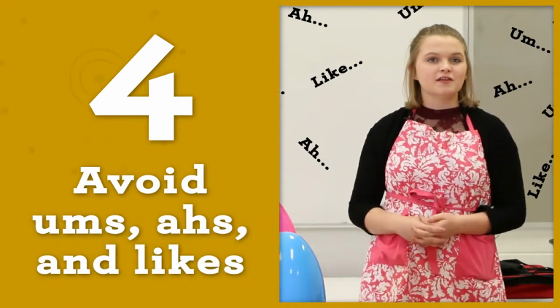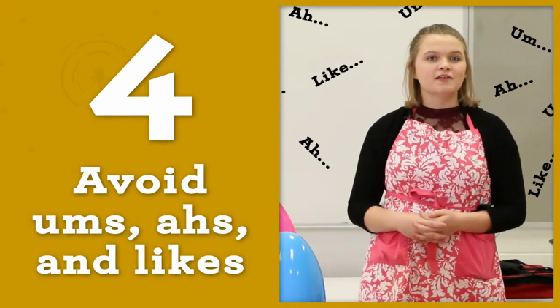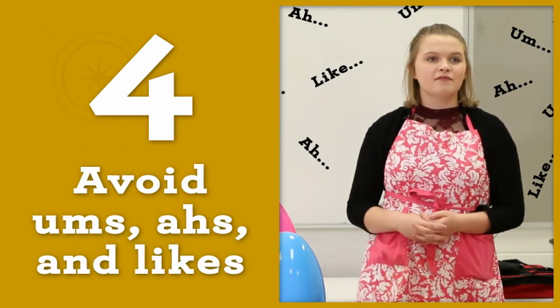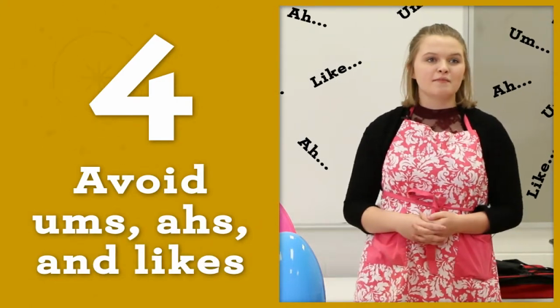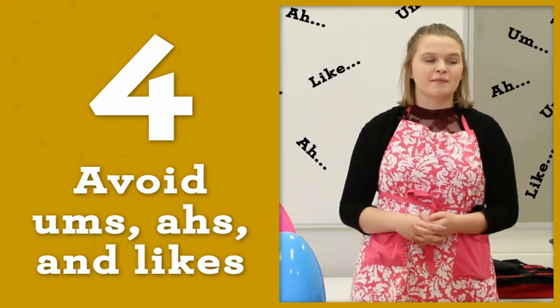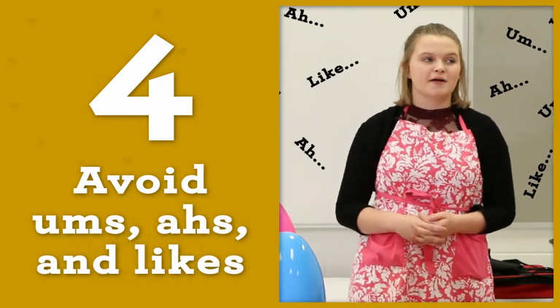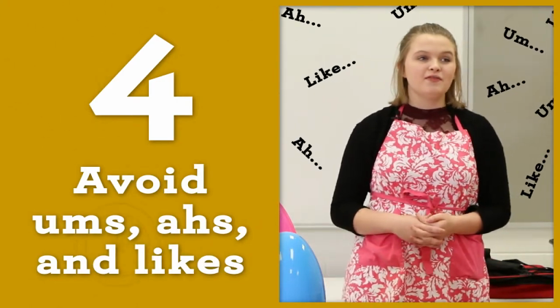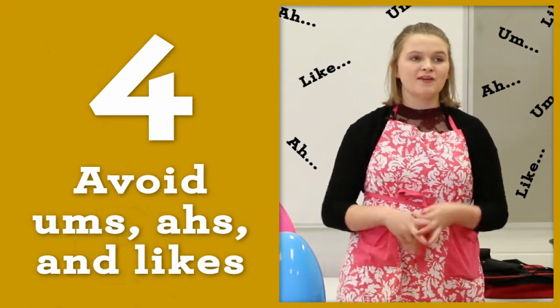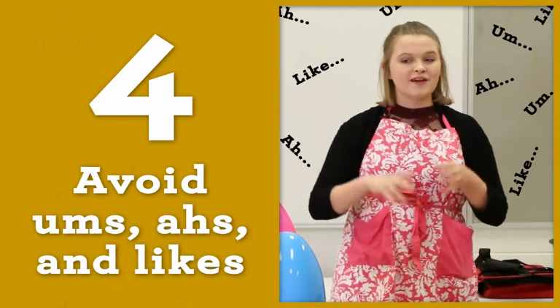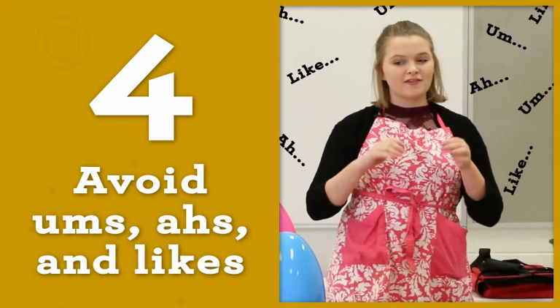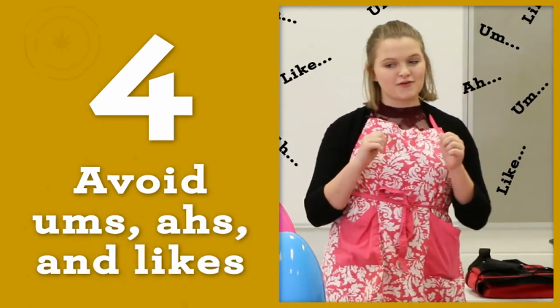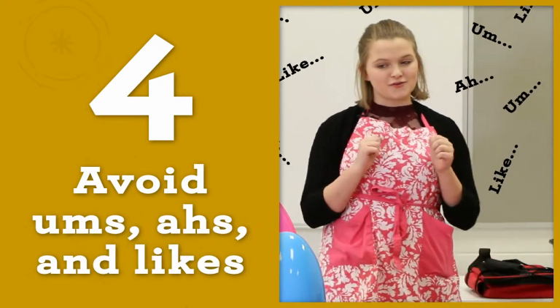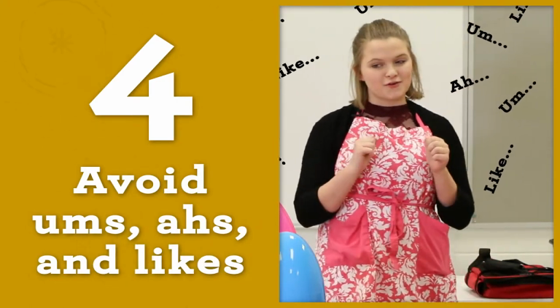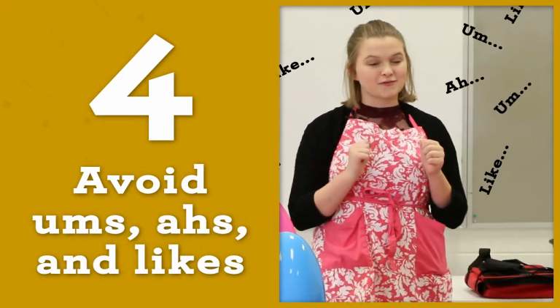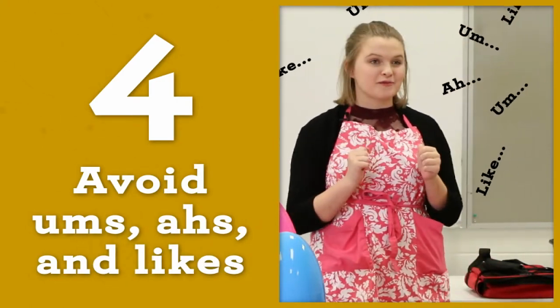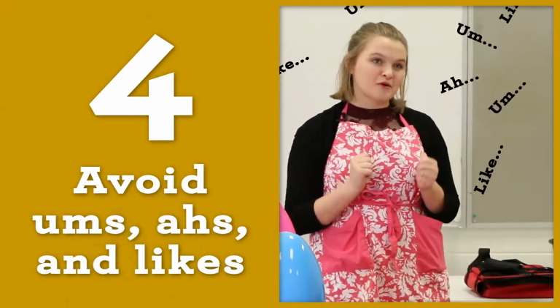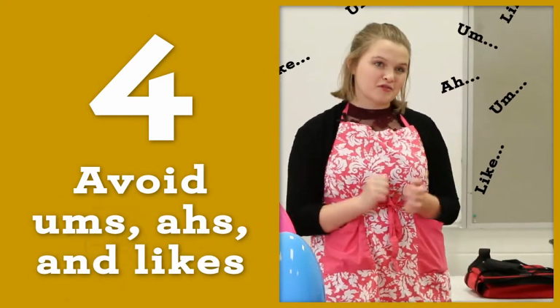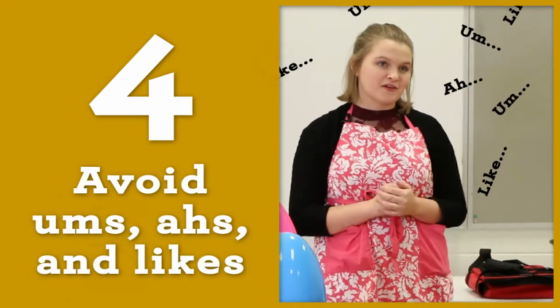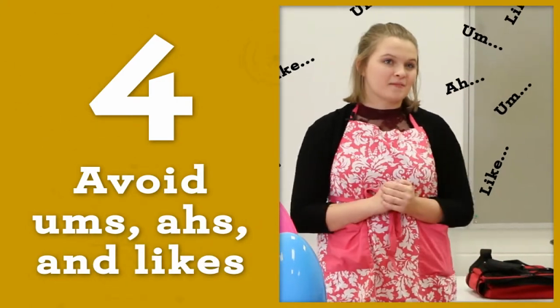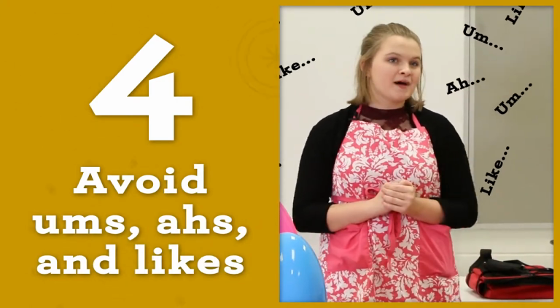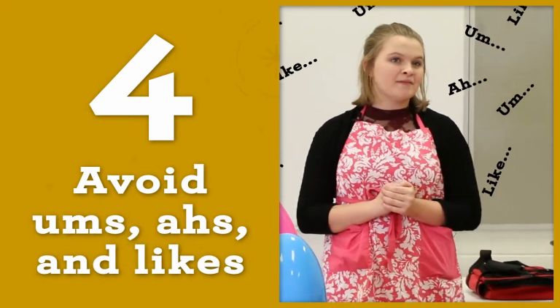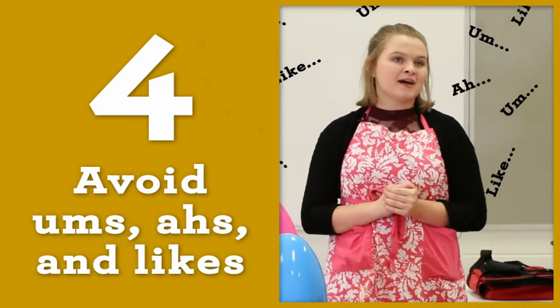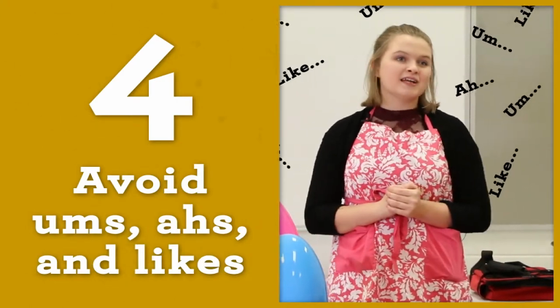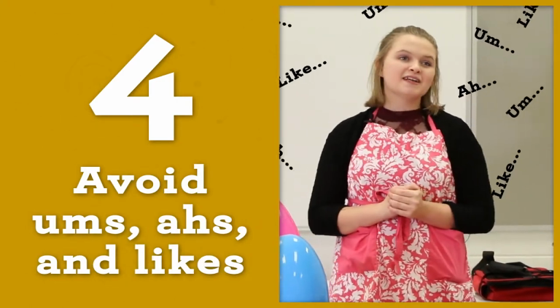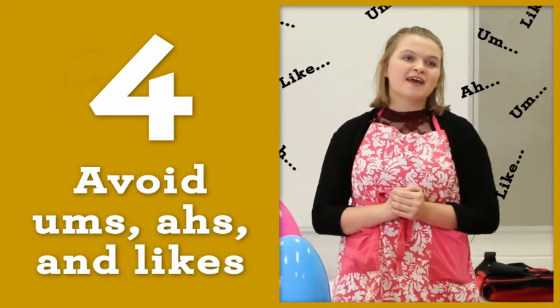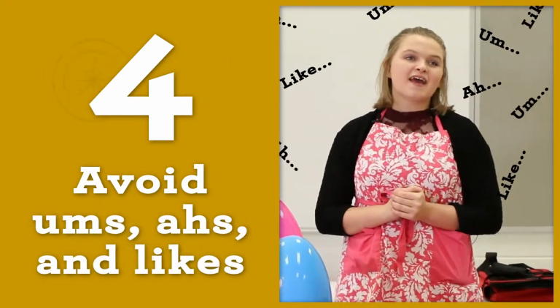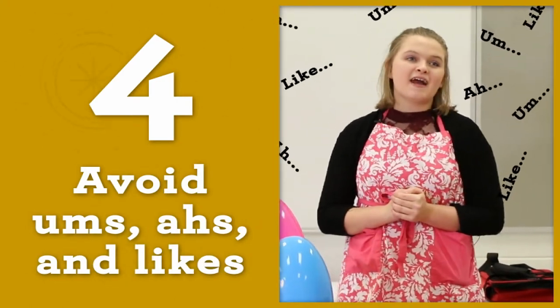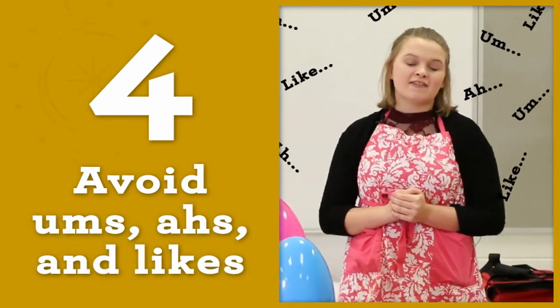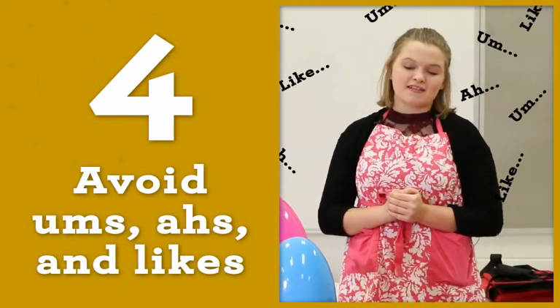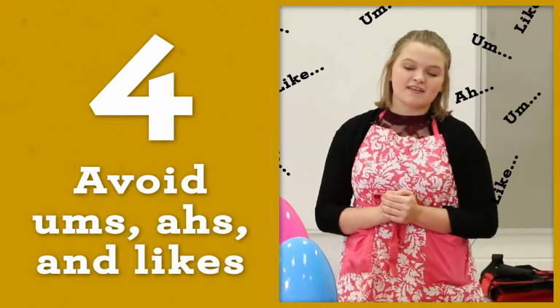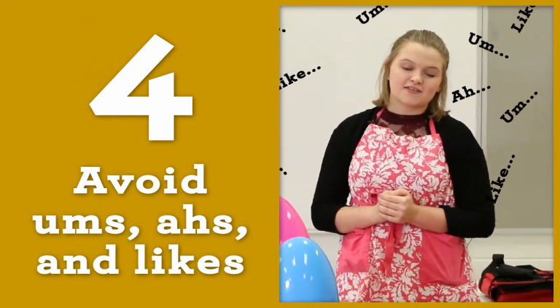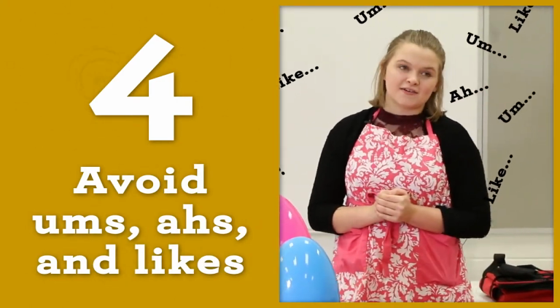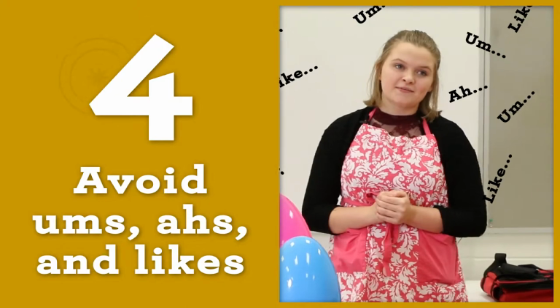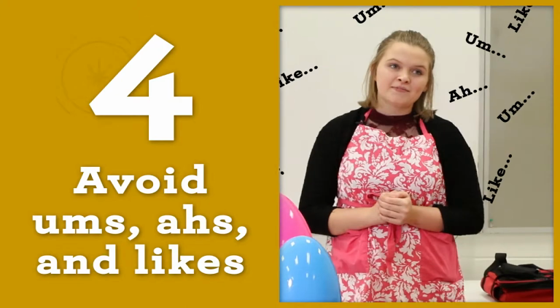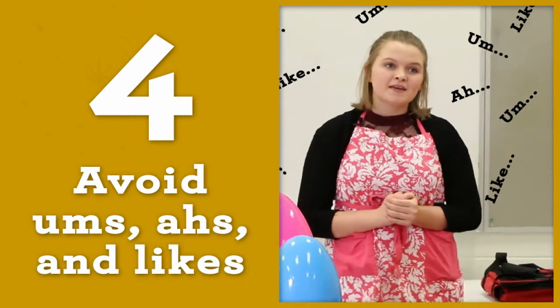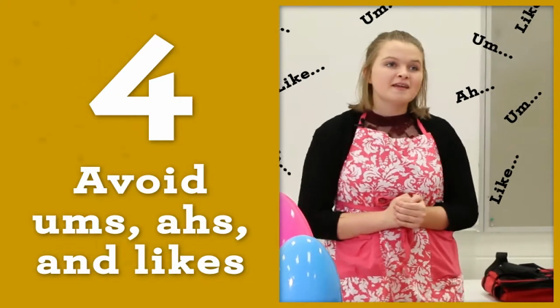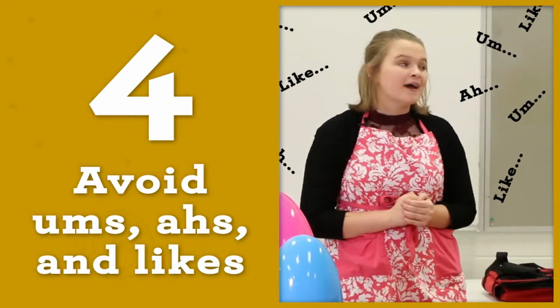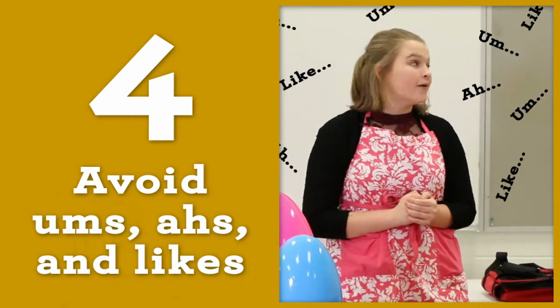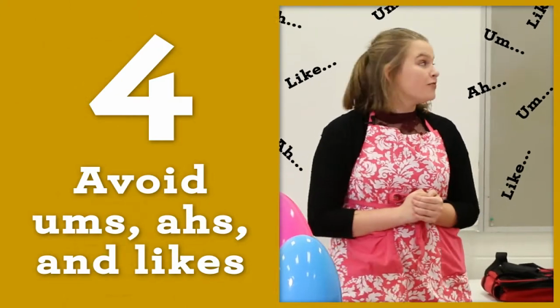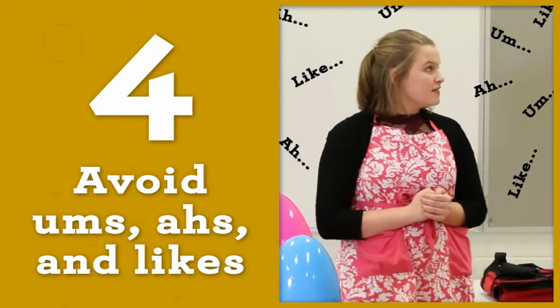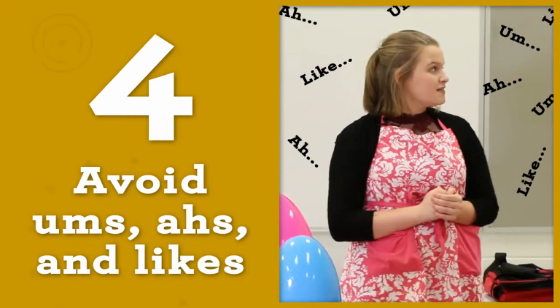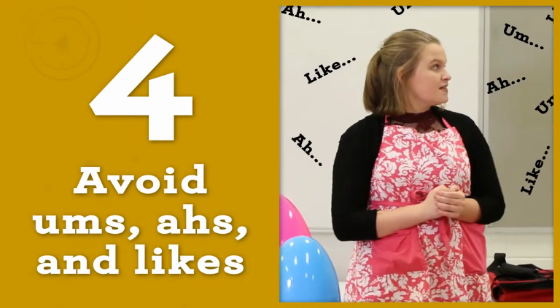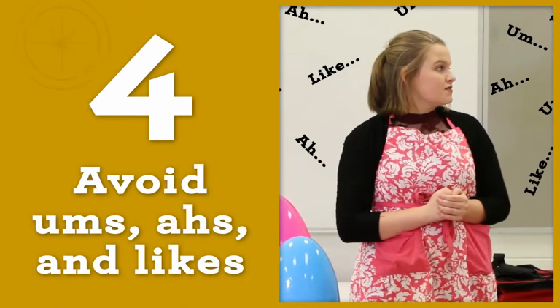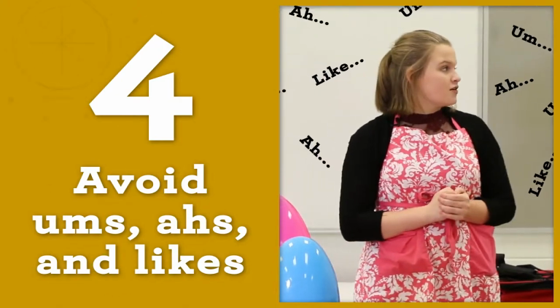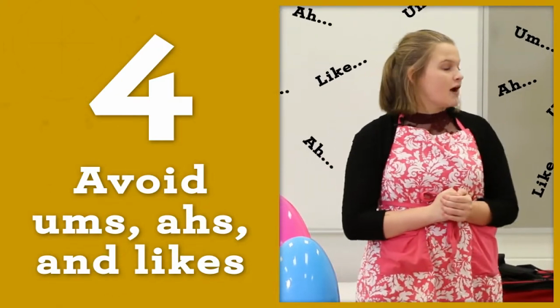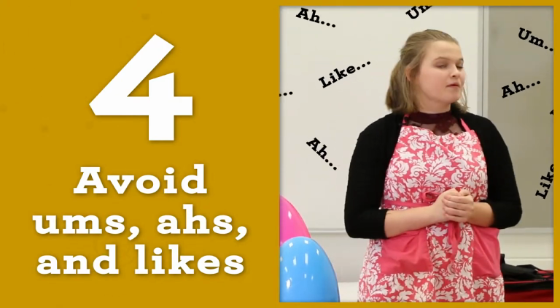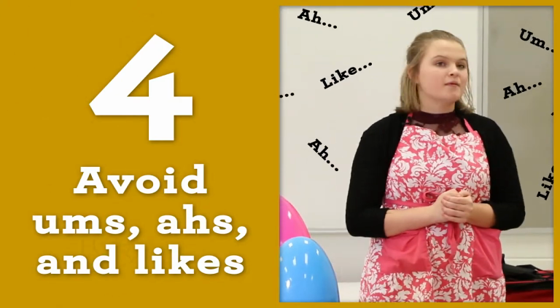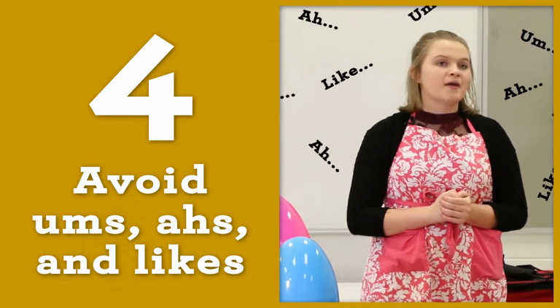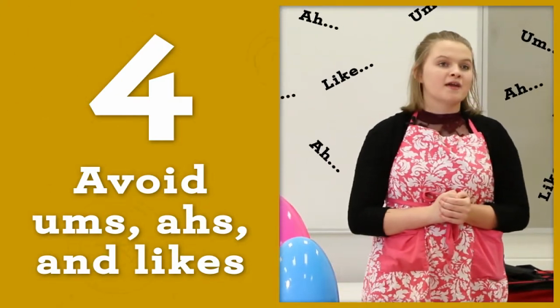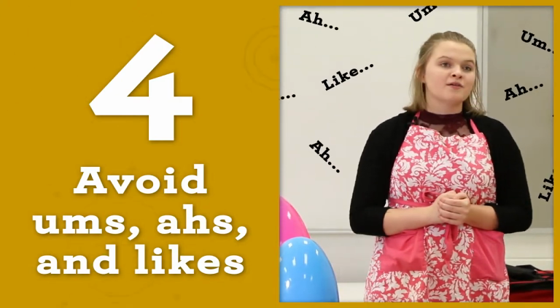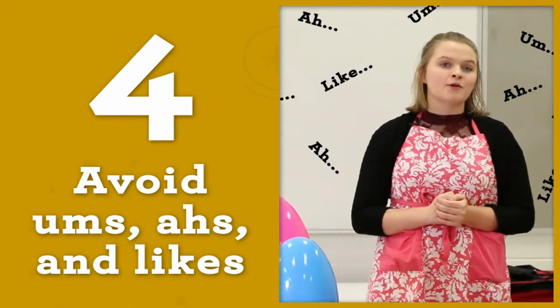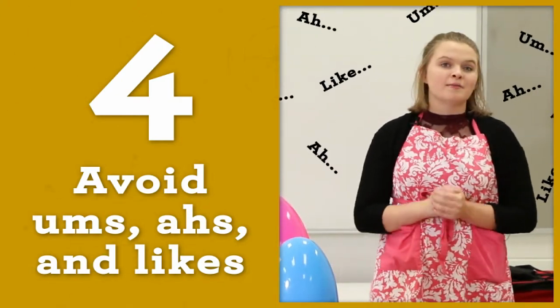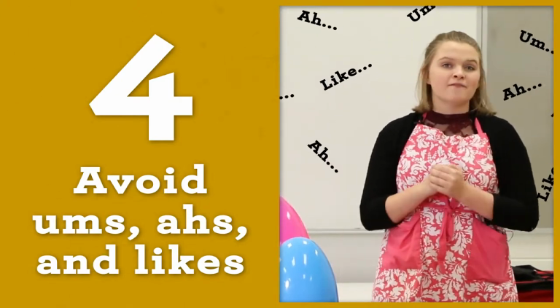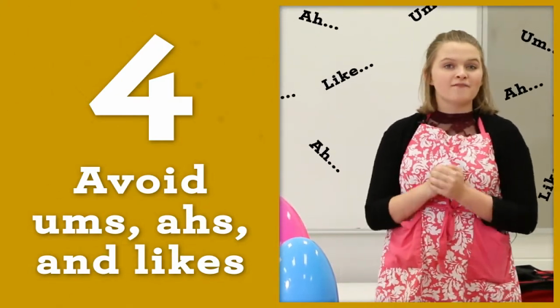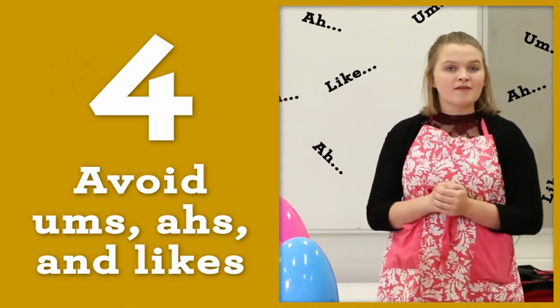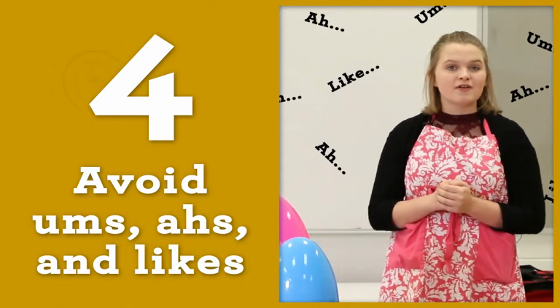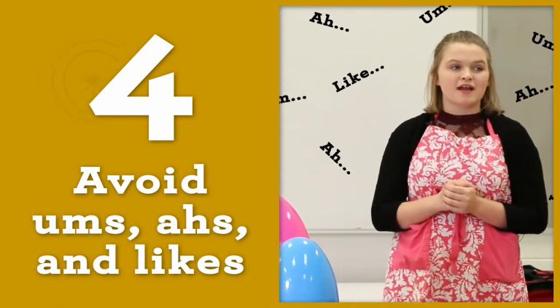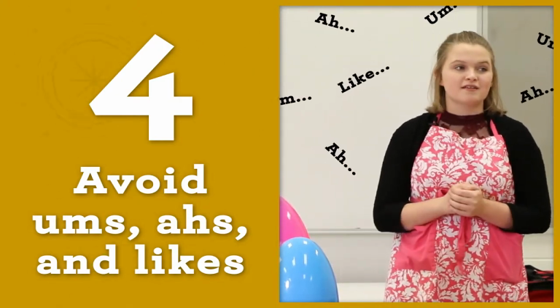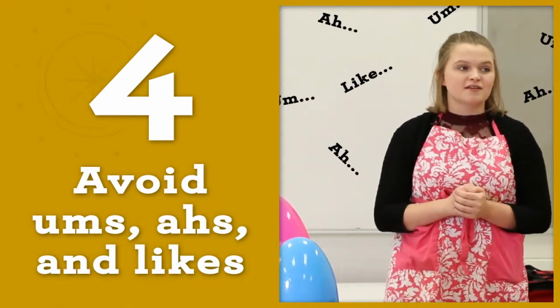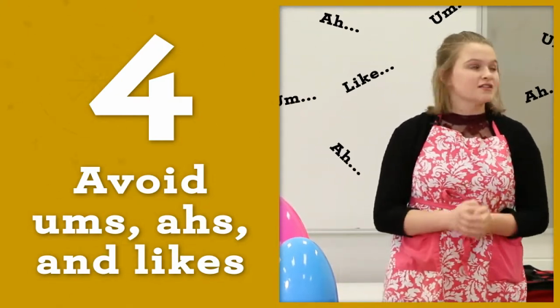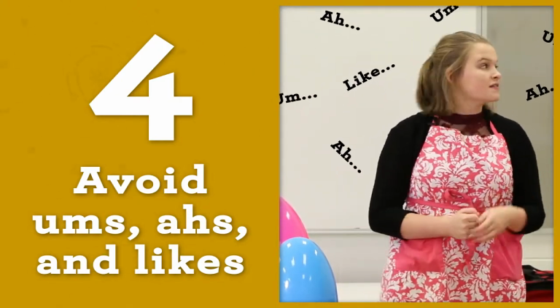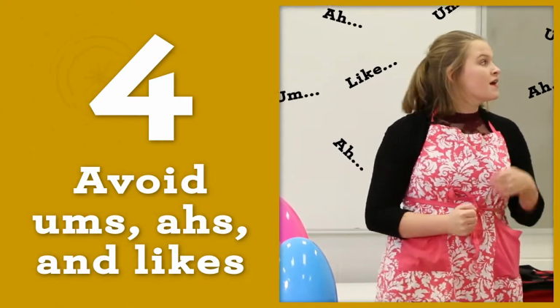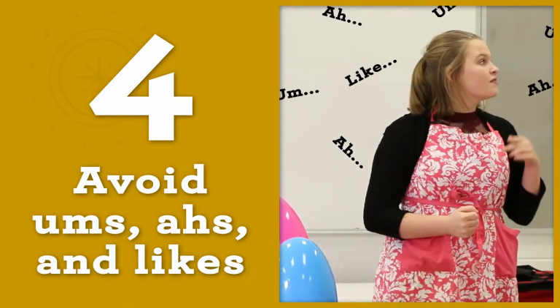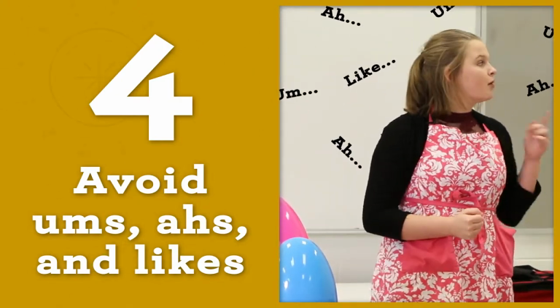Avoid using filler words like 'um,' 'ah,' and 'like.' It's OK to take a moment to think about what you're going to say before you speak.